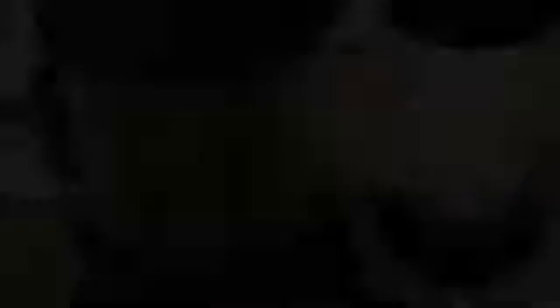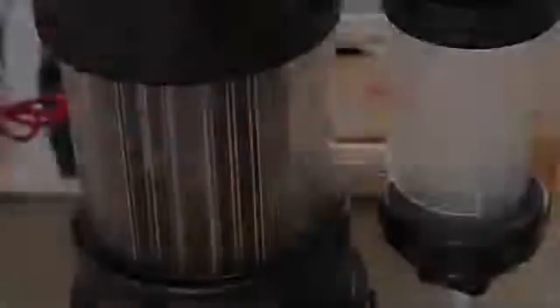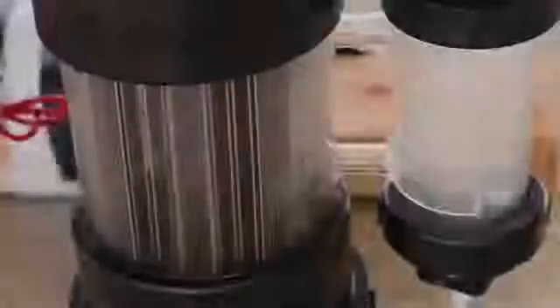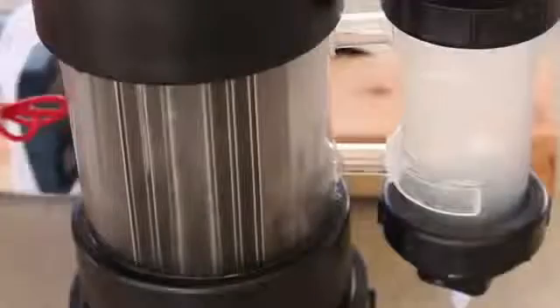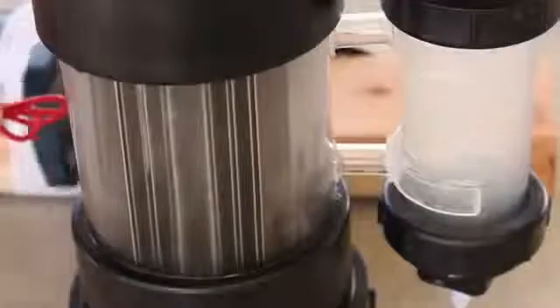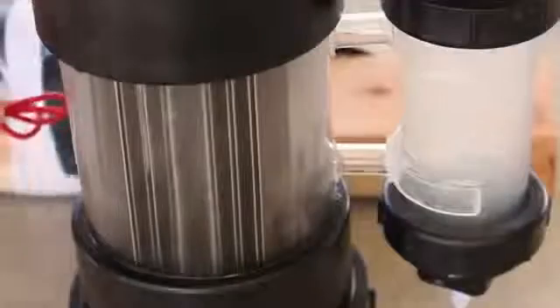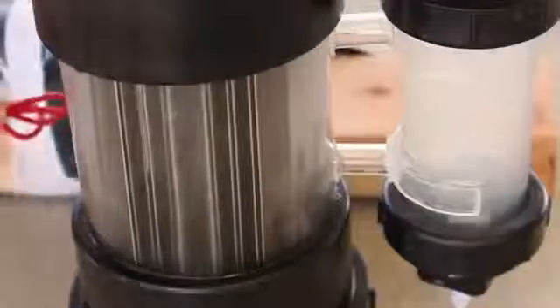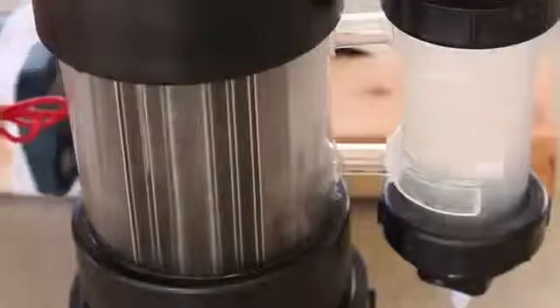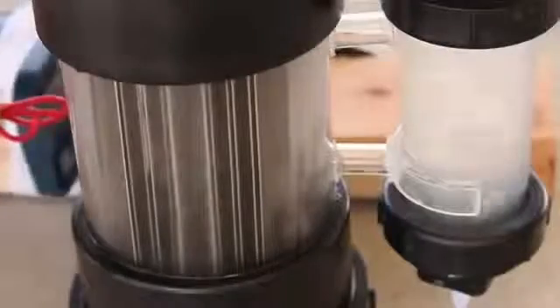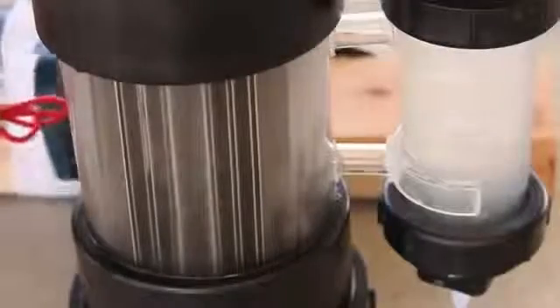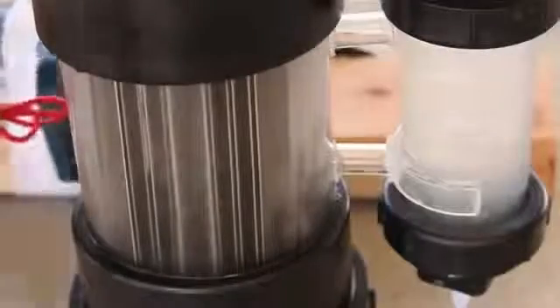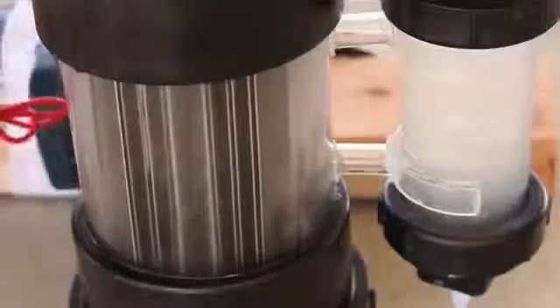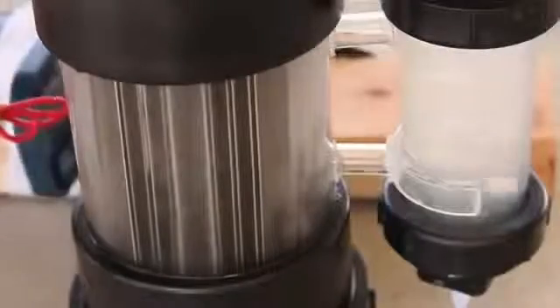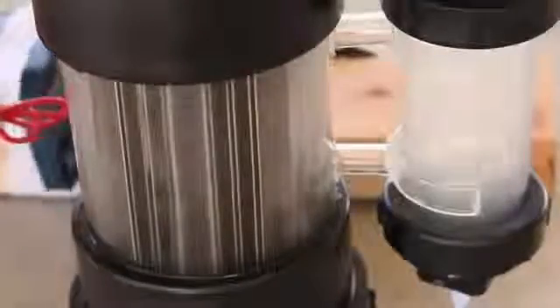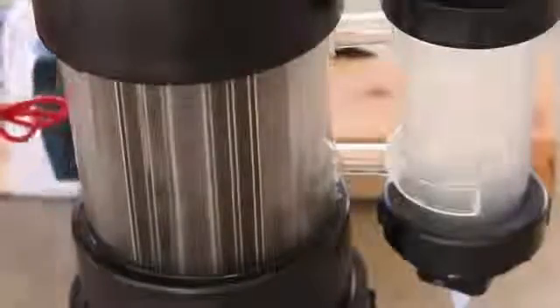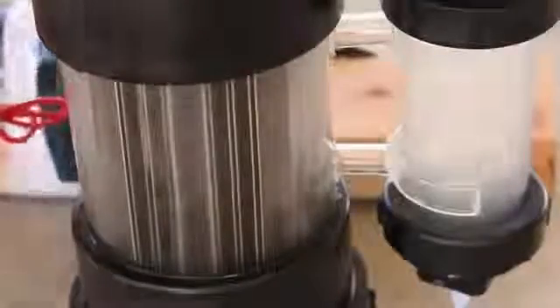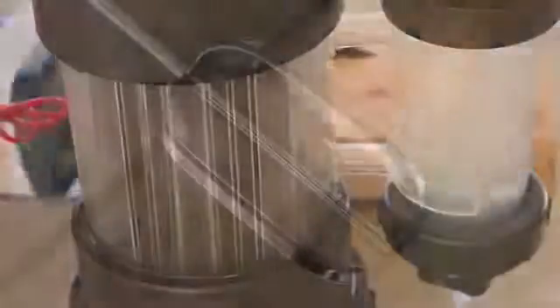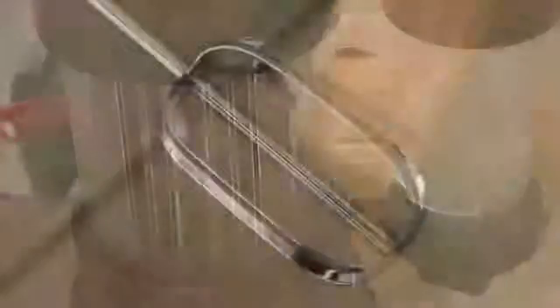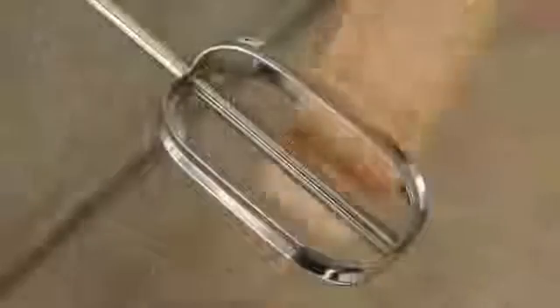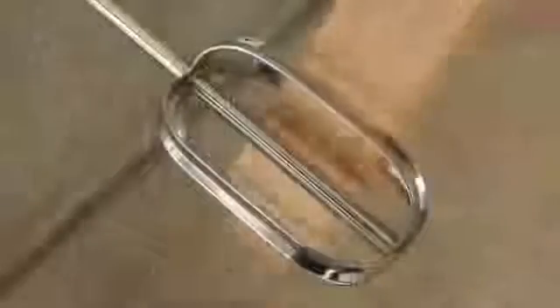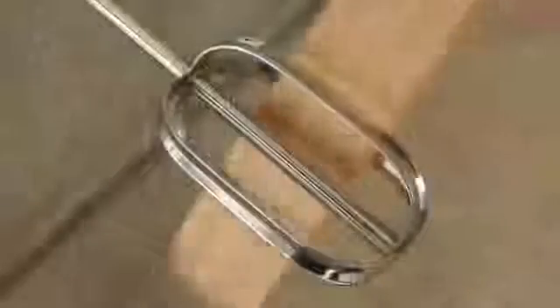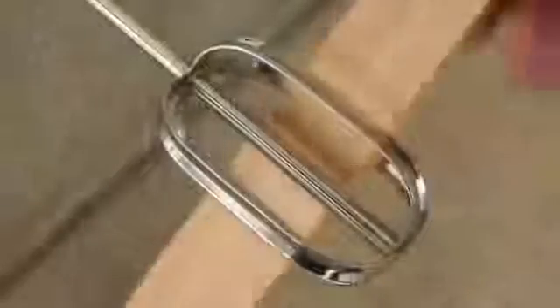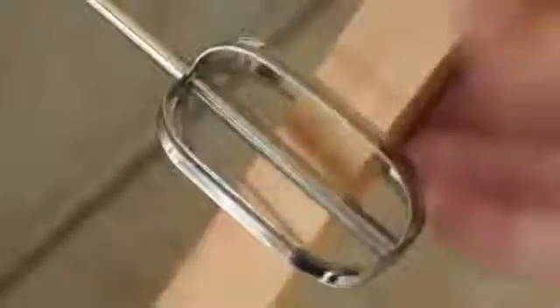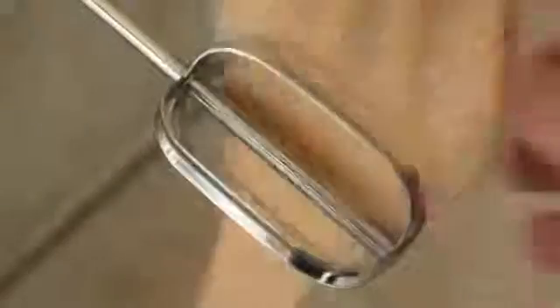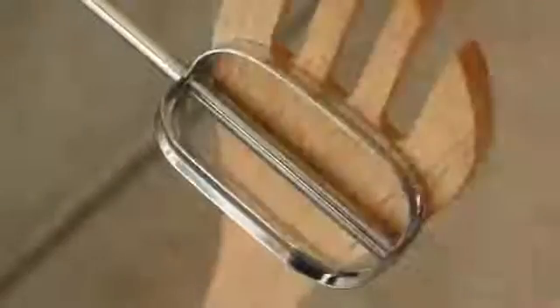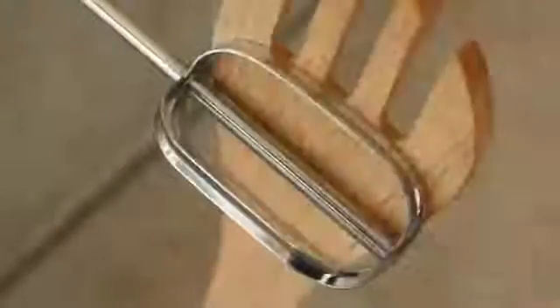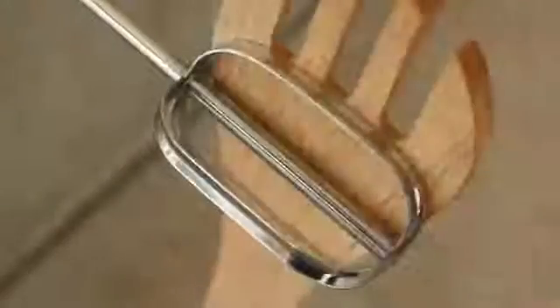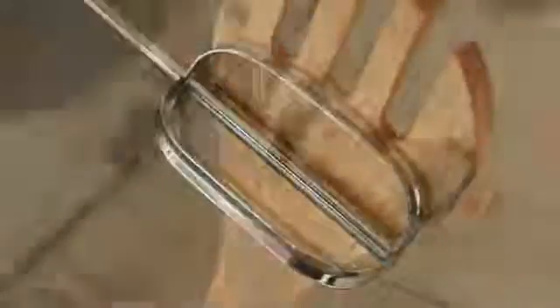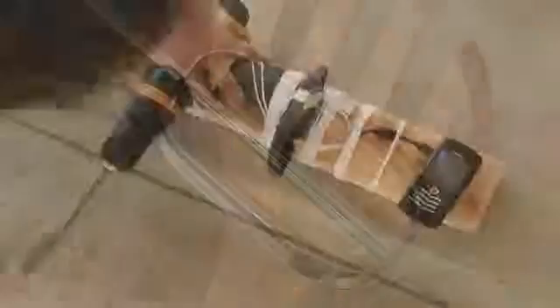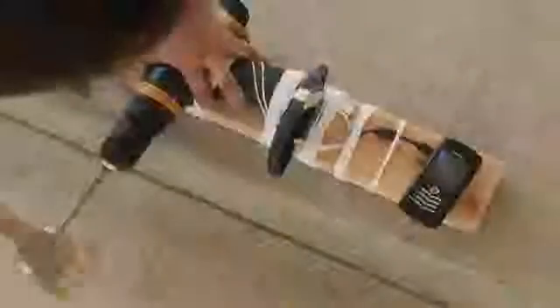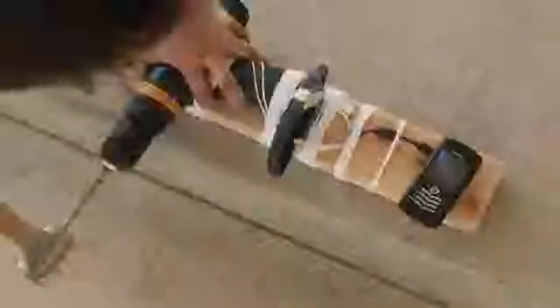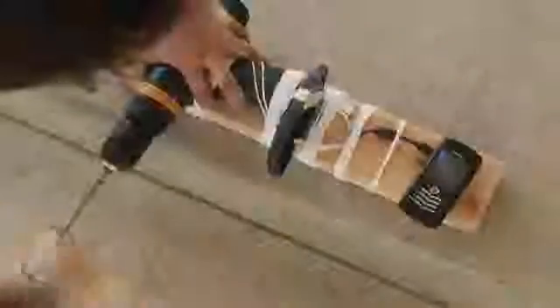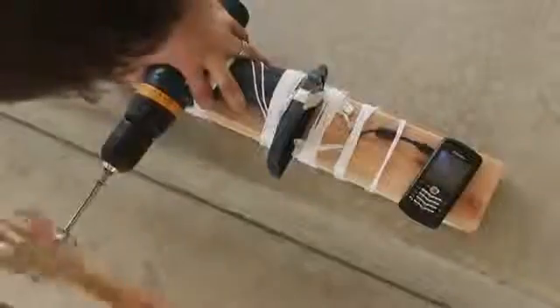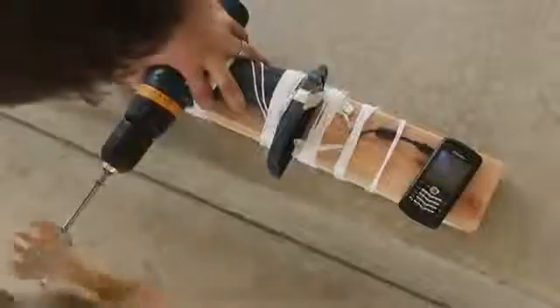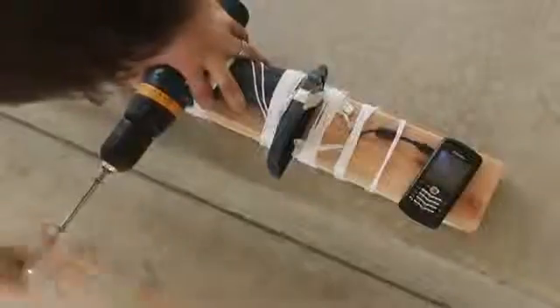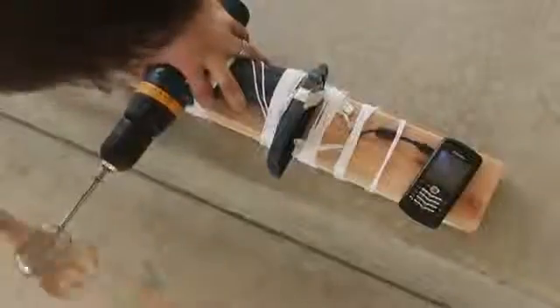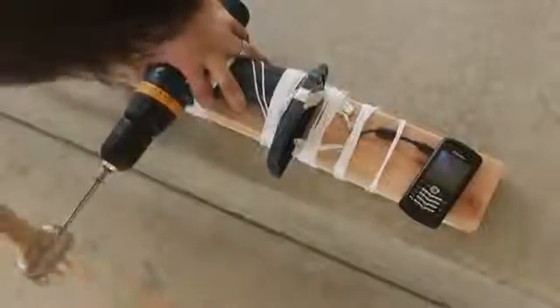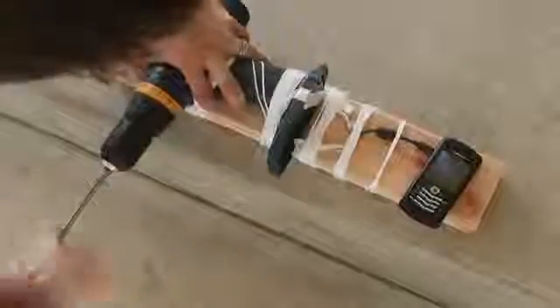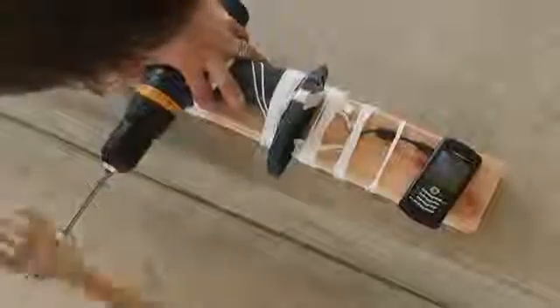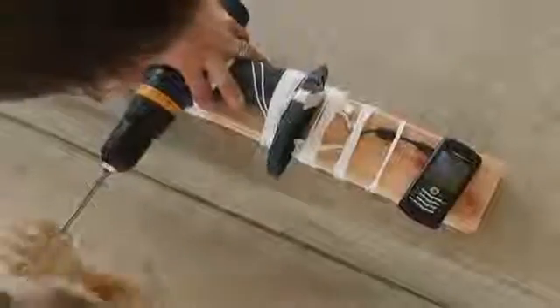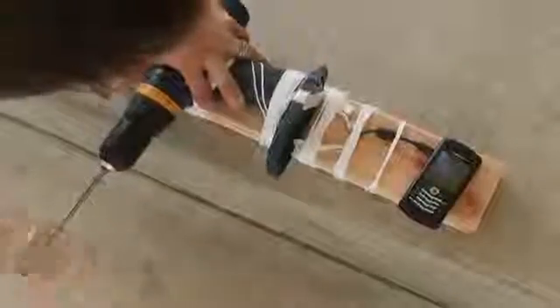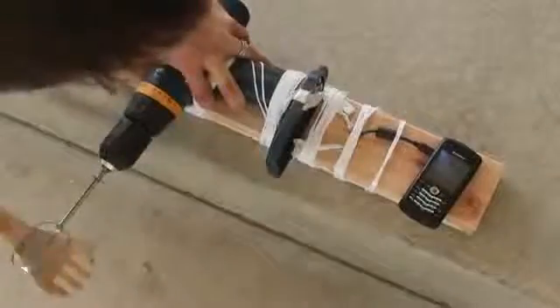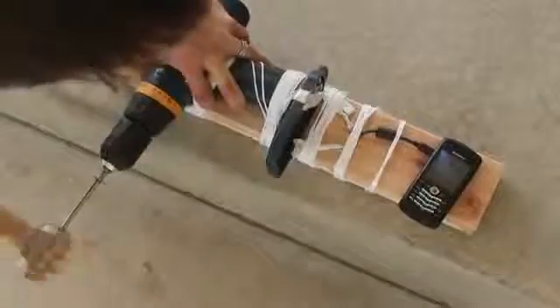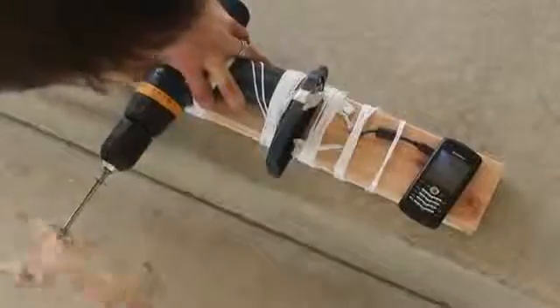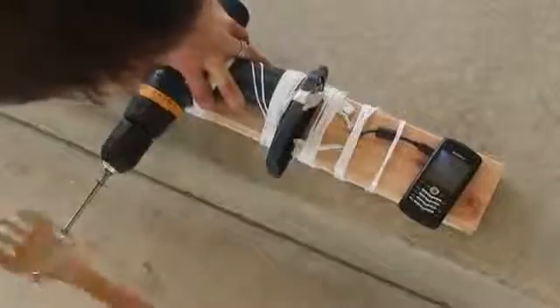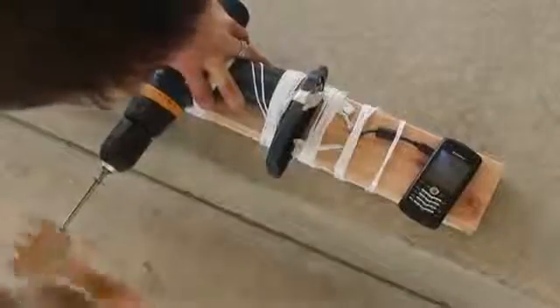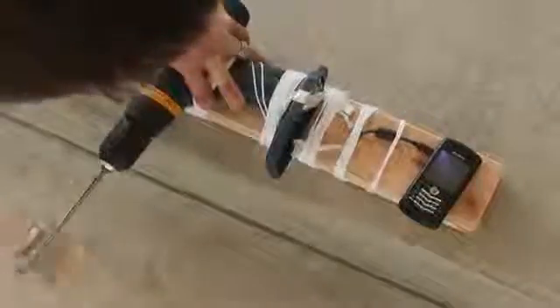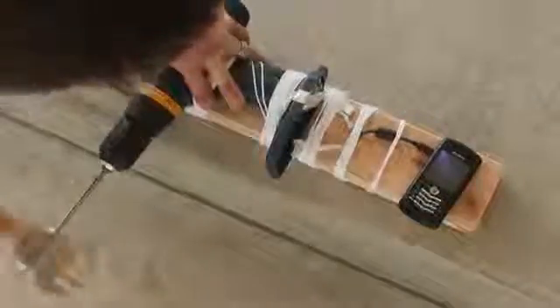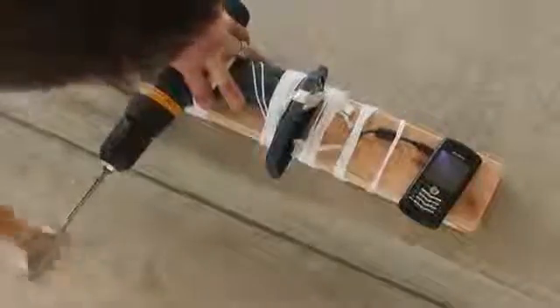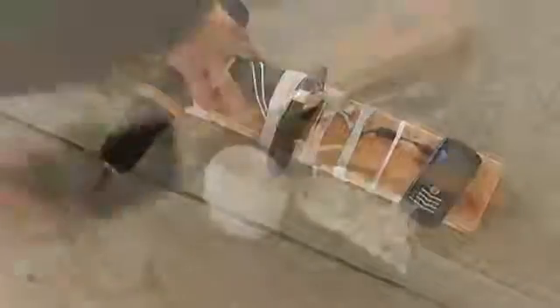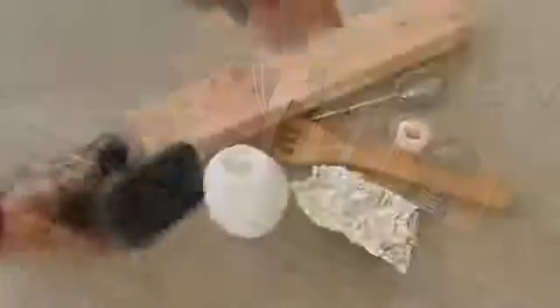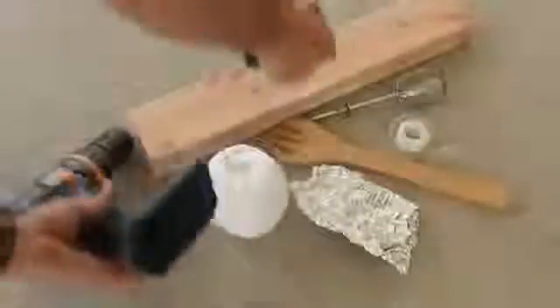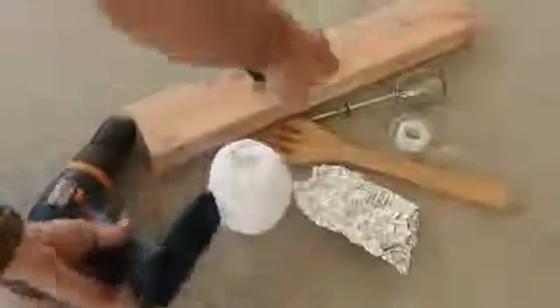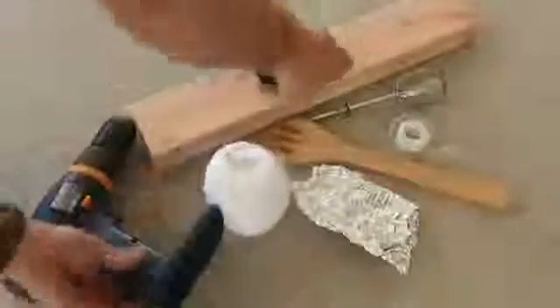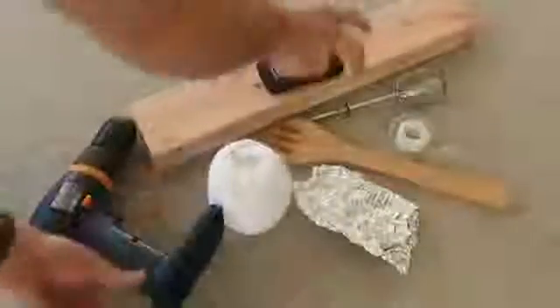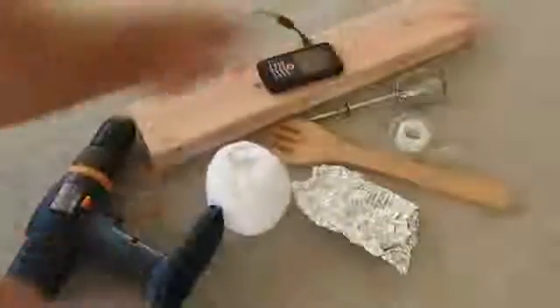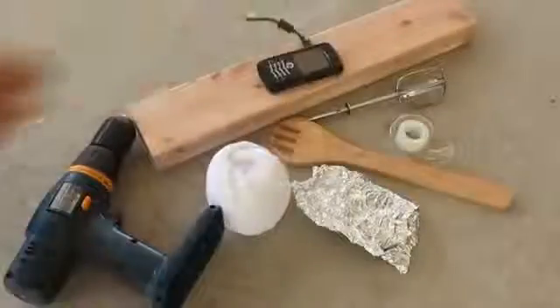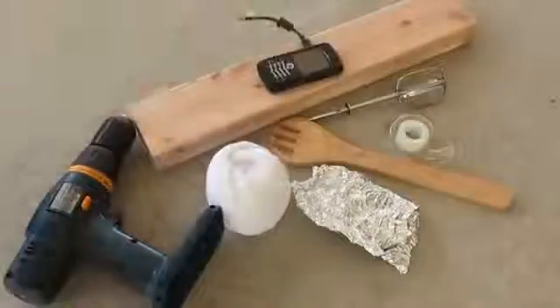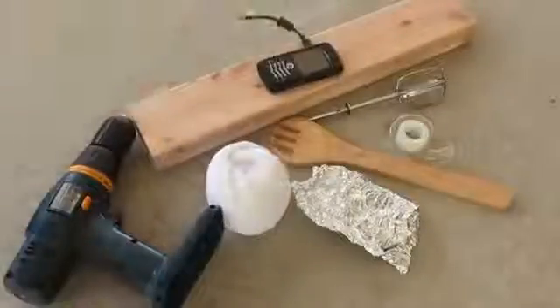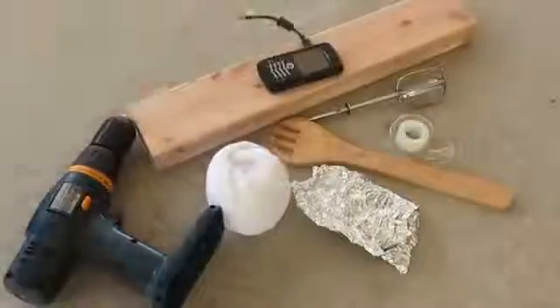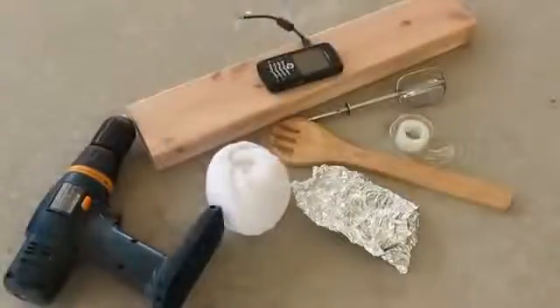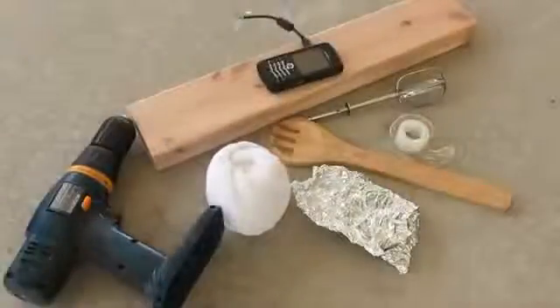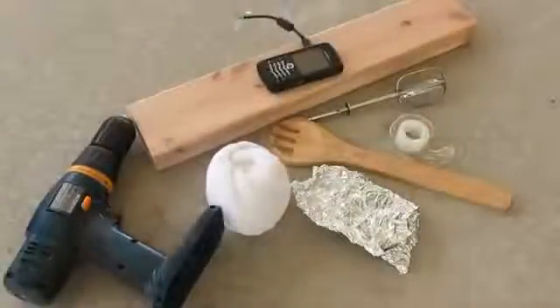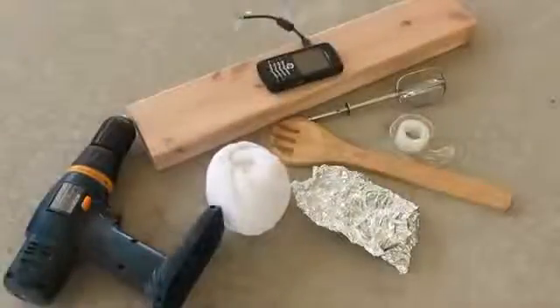There's no charge for this electricity. In this video, I'll show you how I made a 40 watt electrical generator from these common household items.